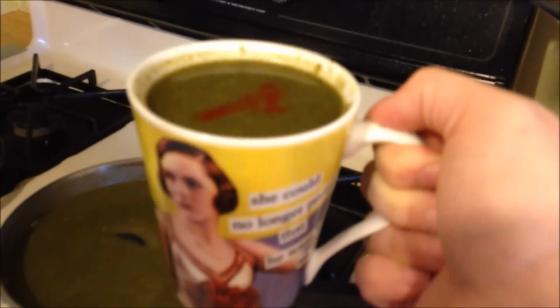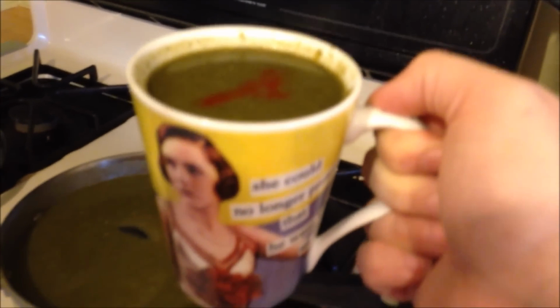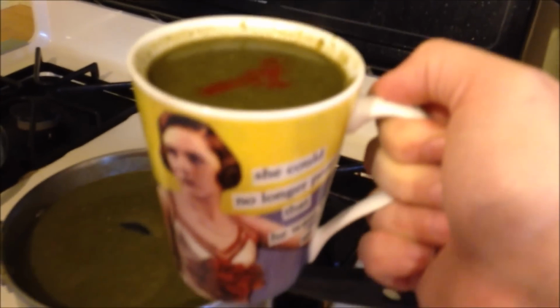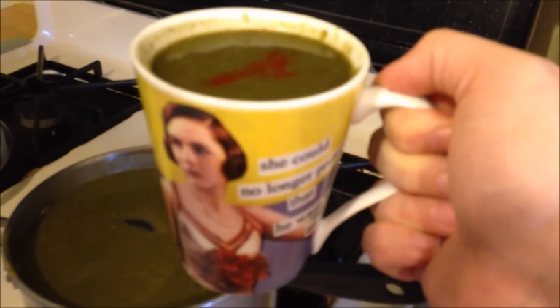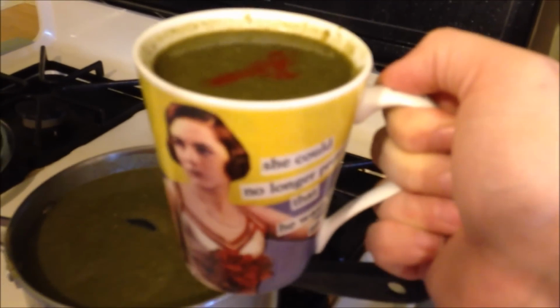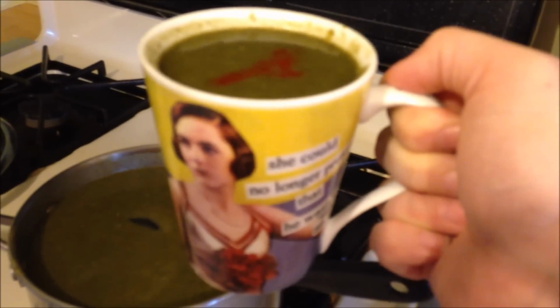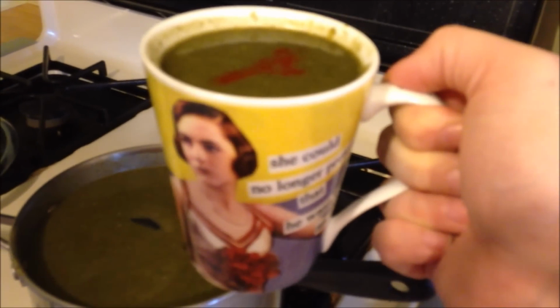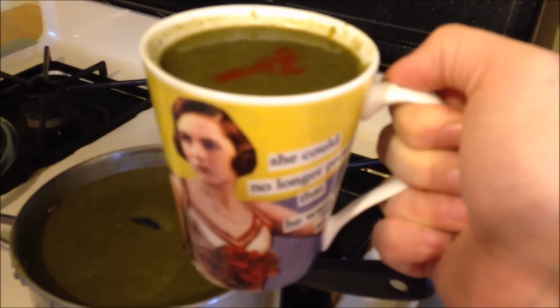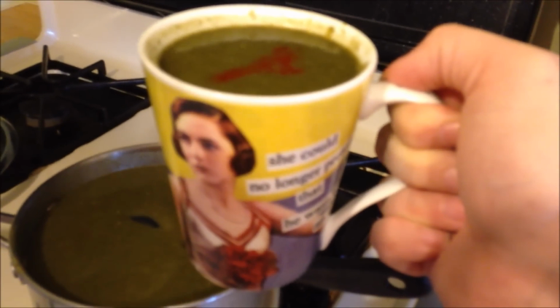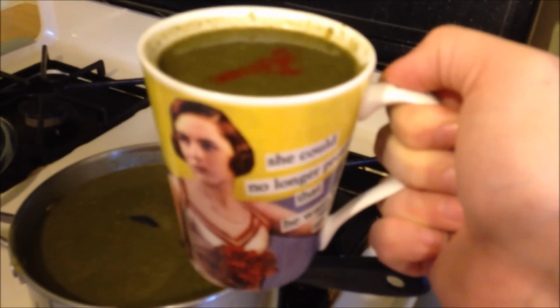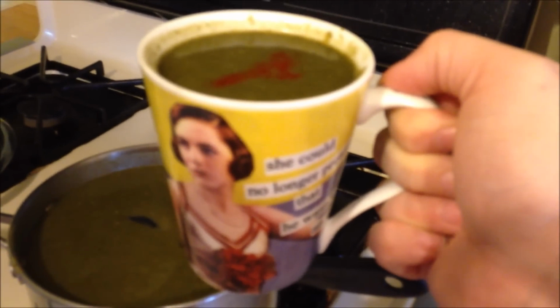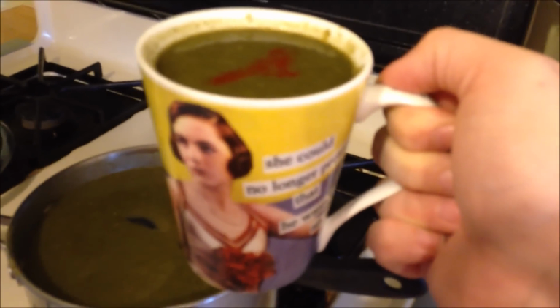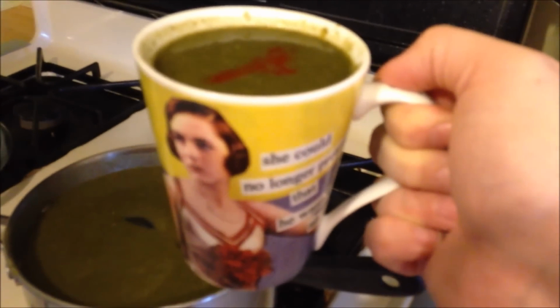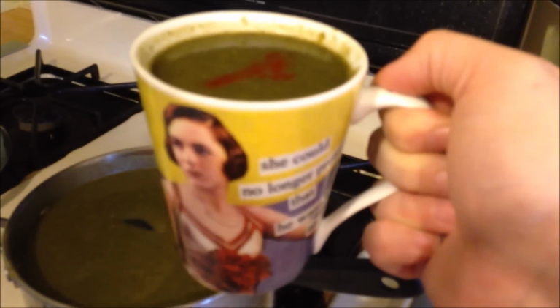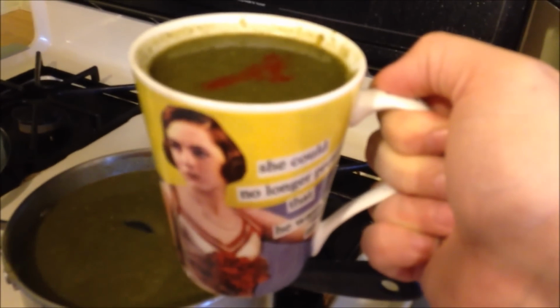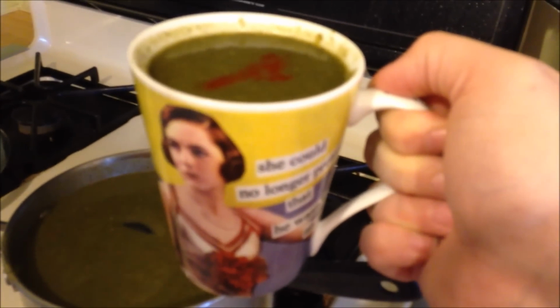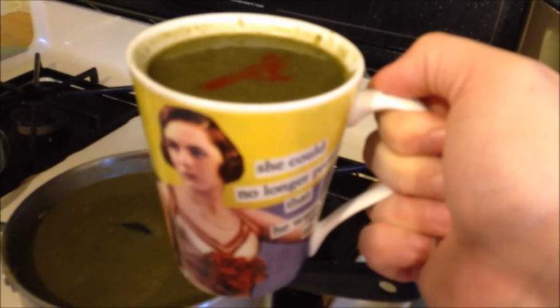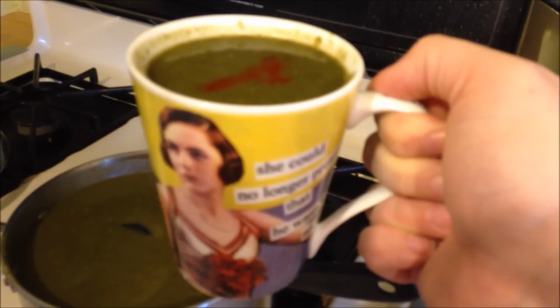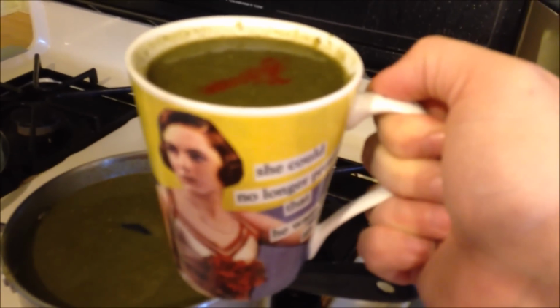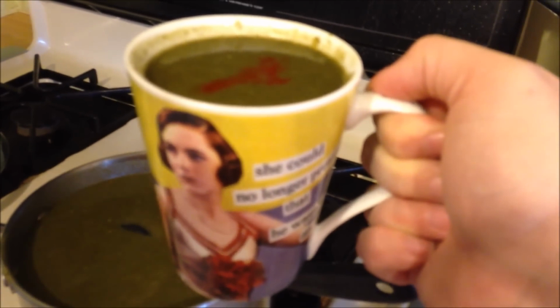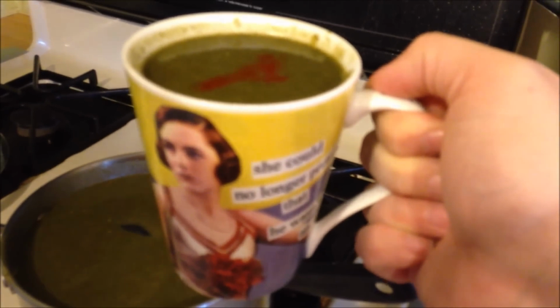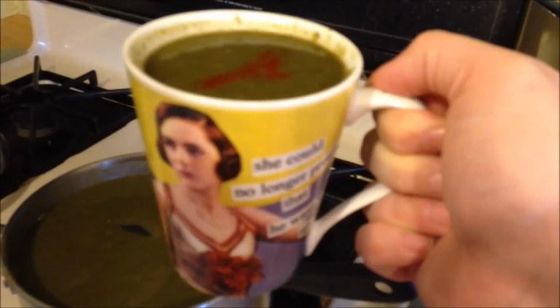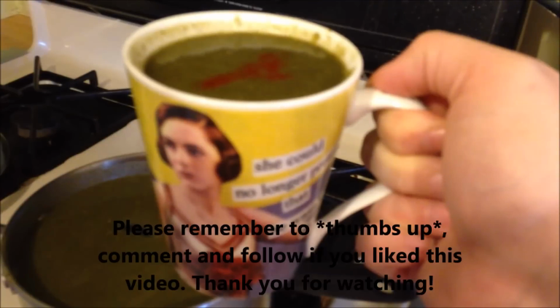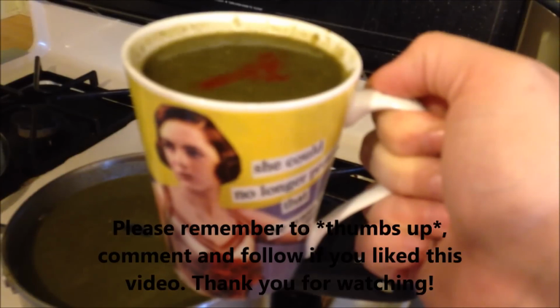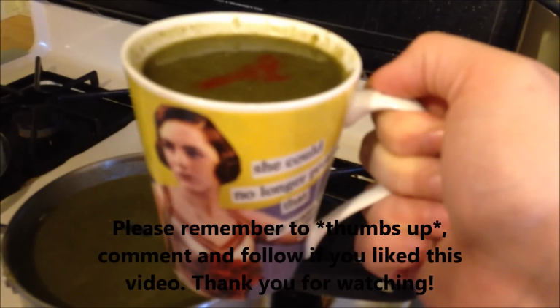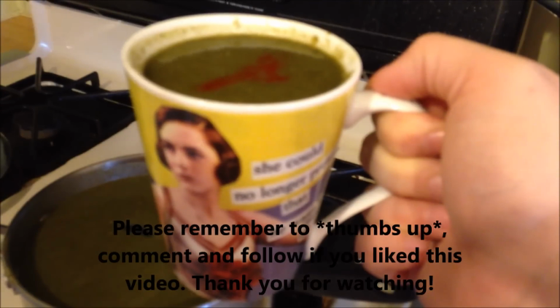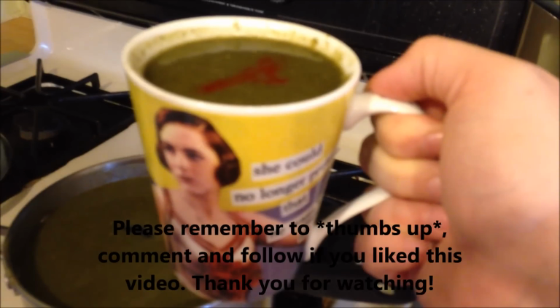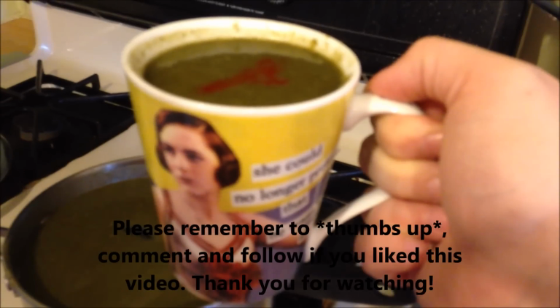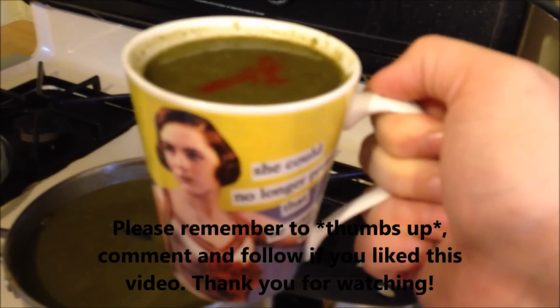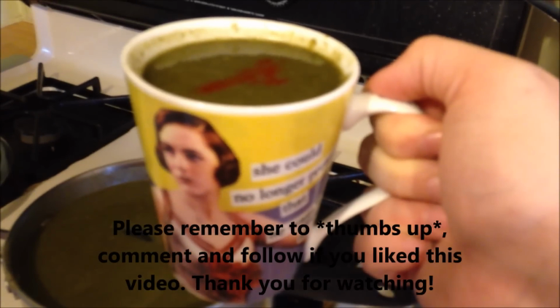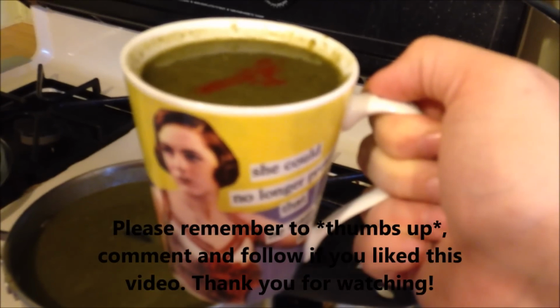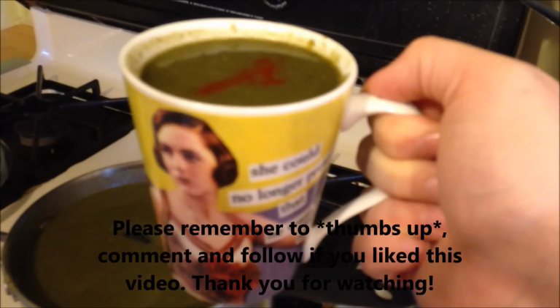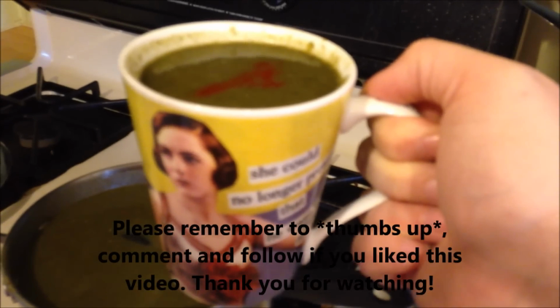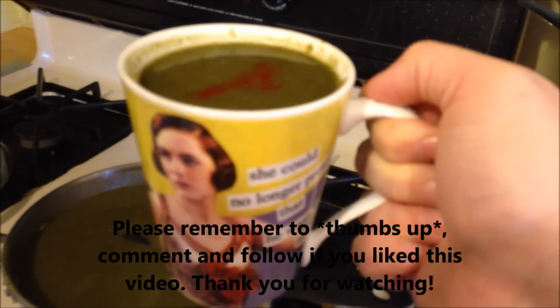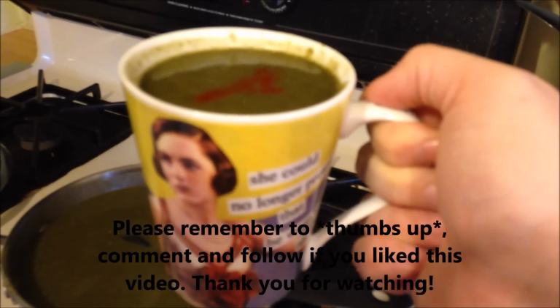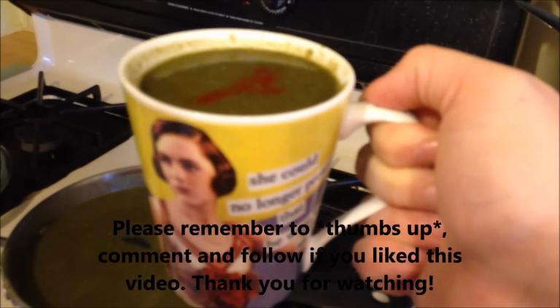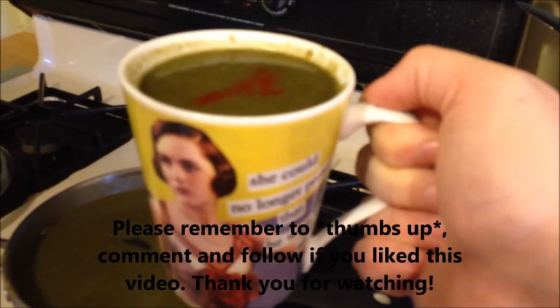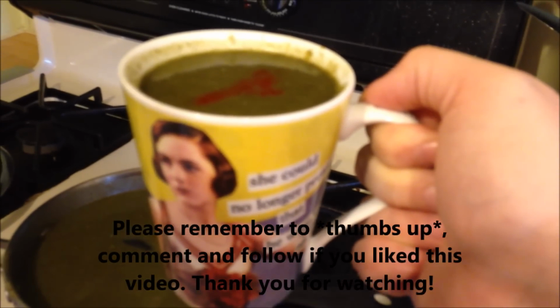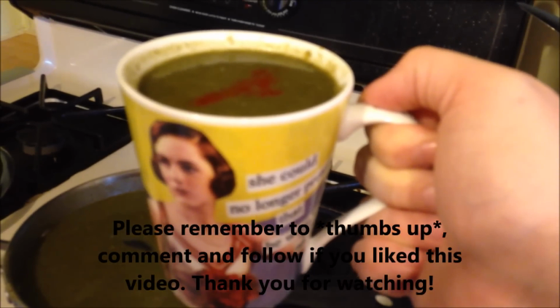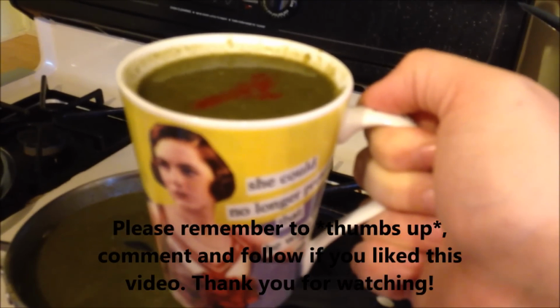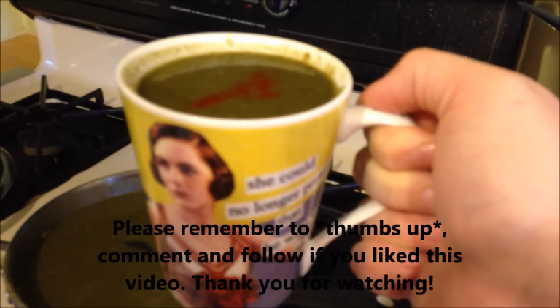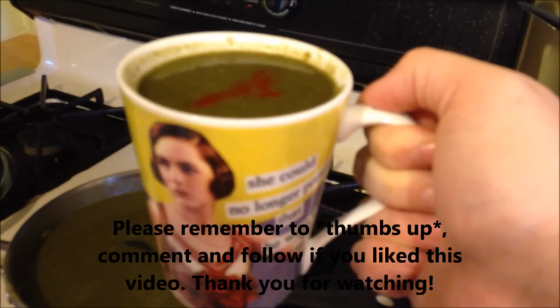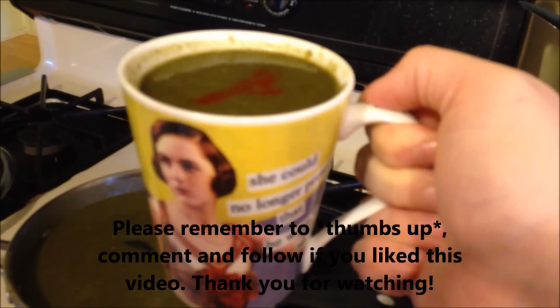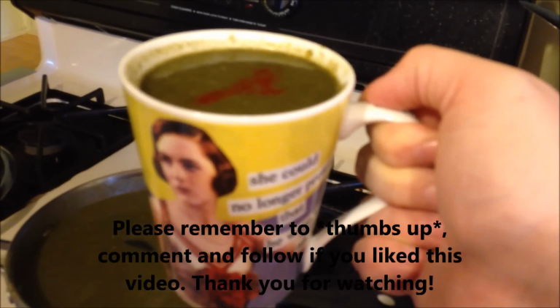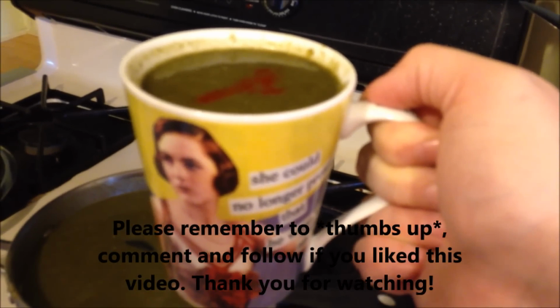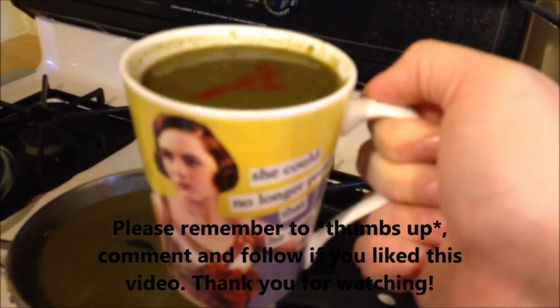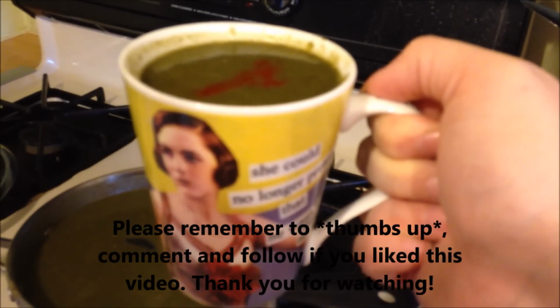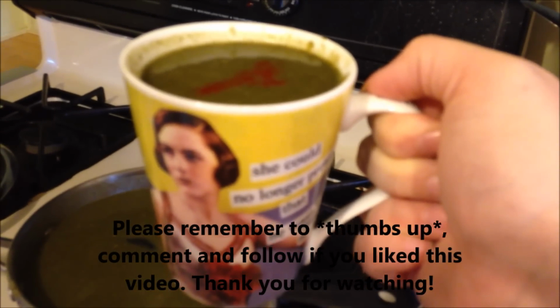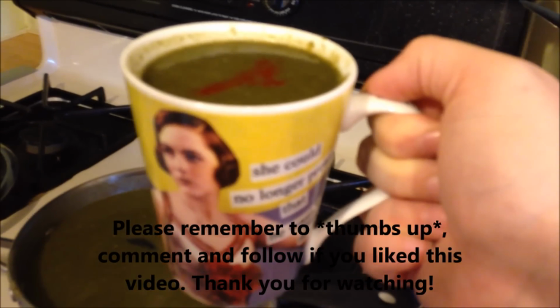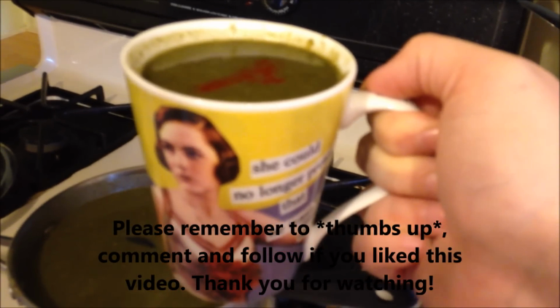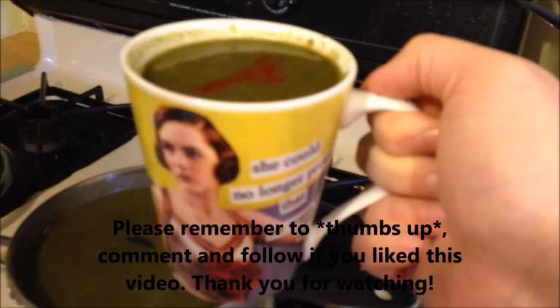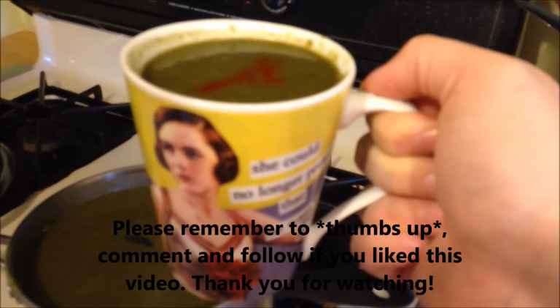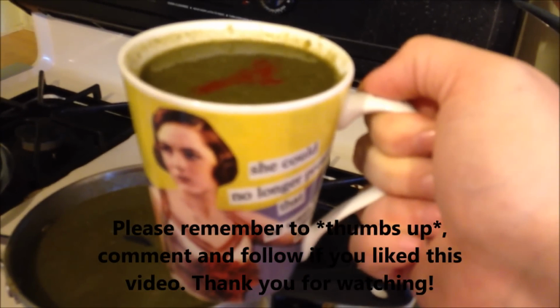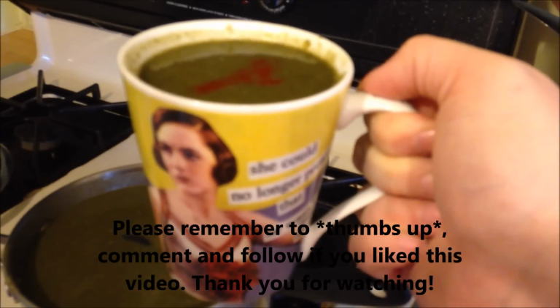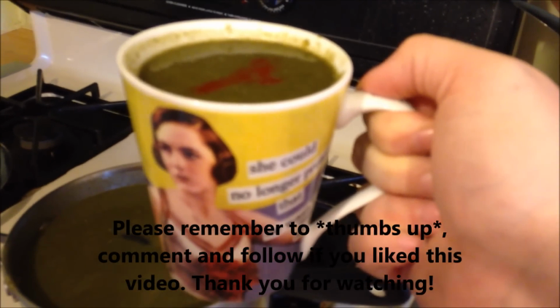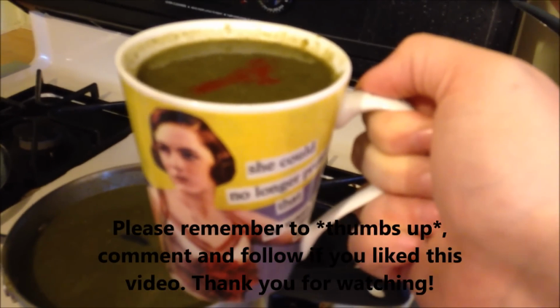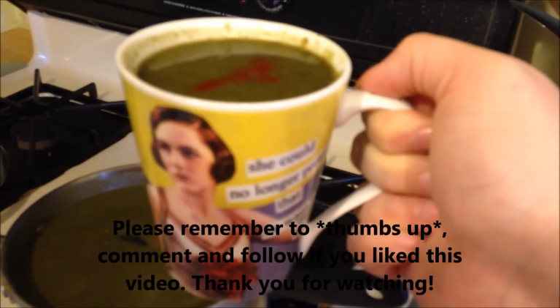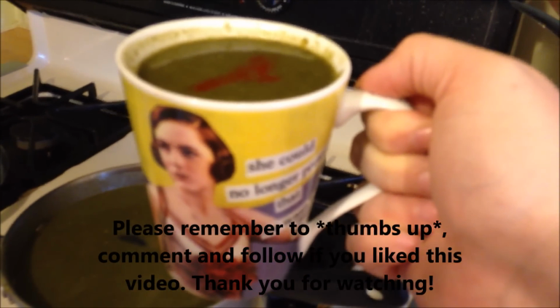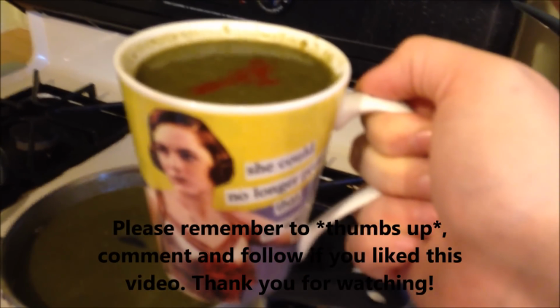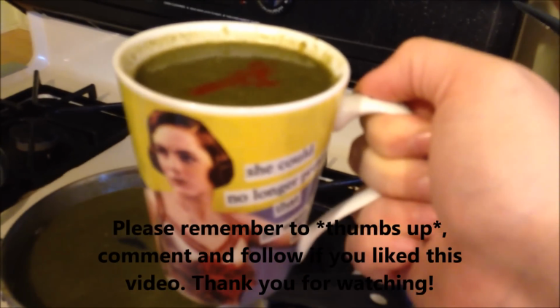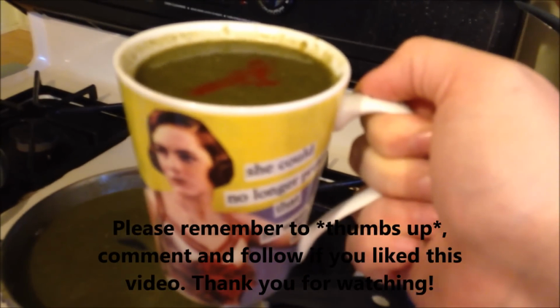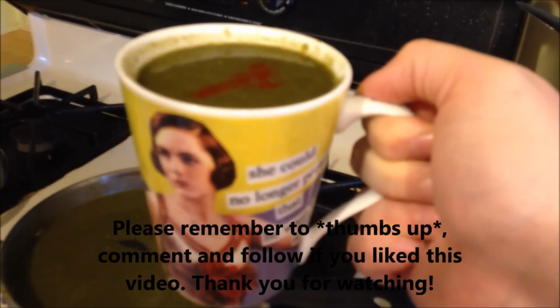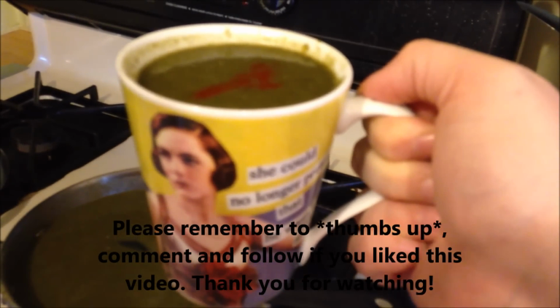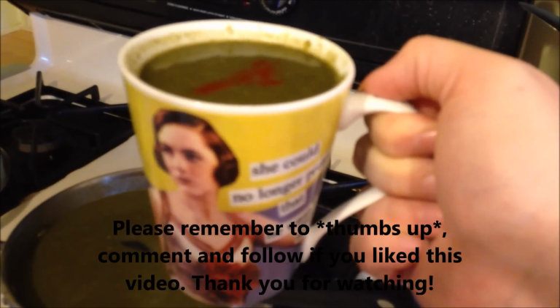Alright, well, thank you for watching. Remember to give me a thumbs up if you like this video, subscribe, and leave a comment. Thank you. Bye.